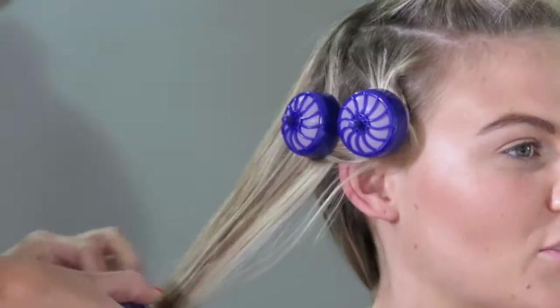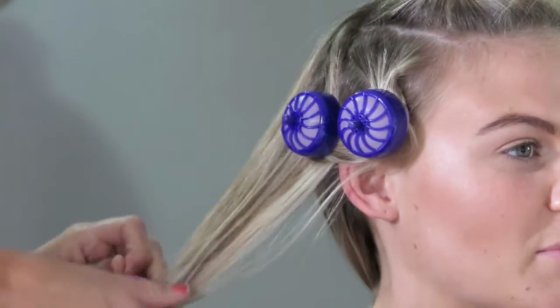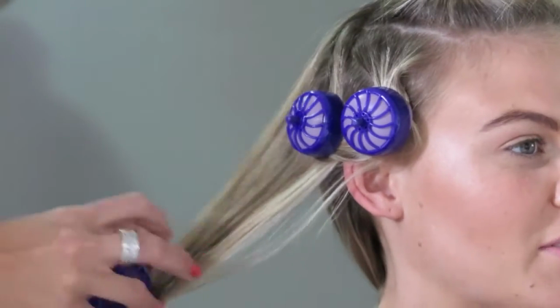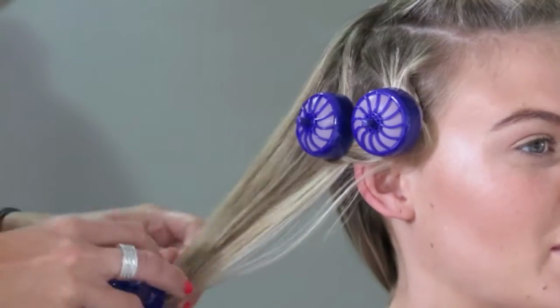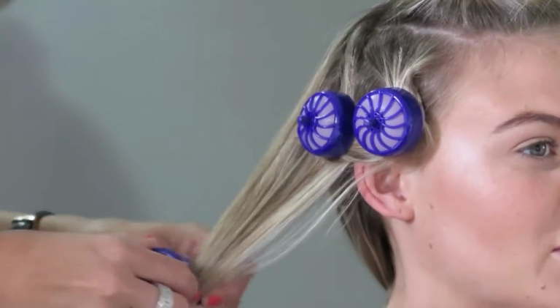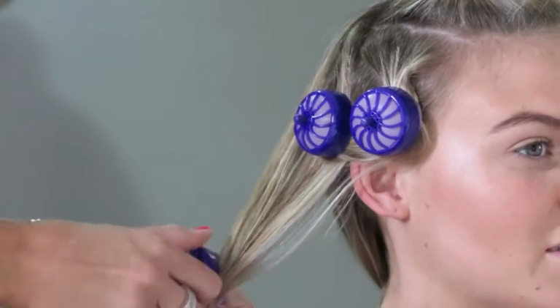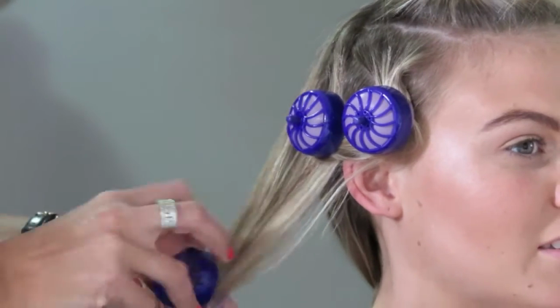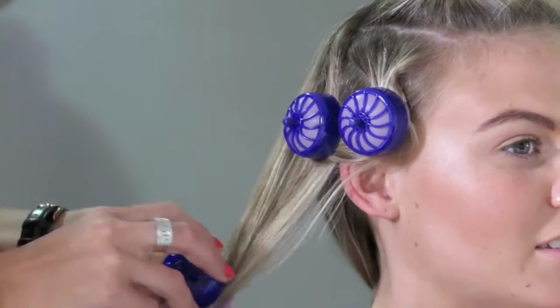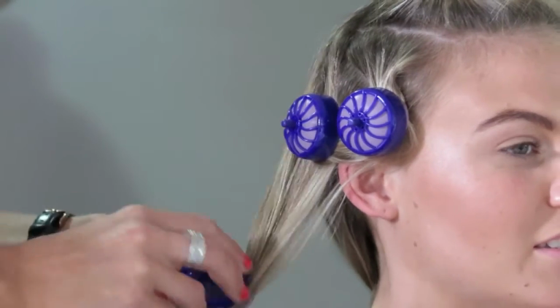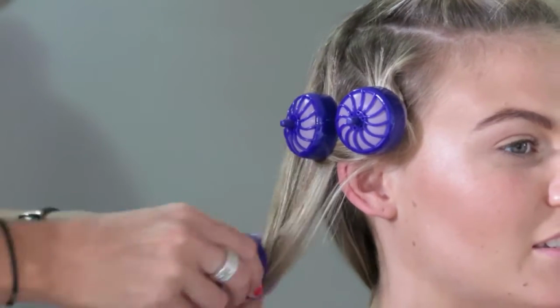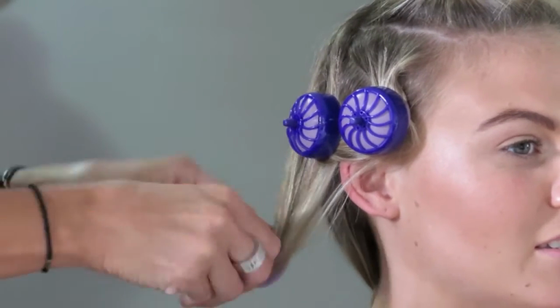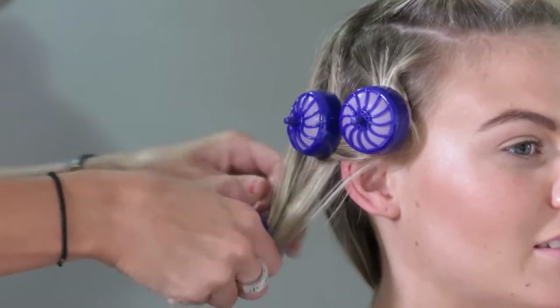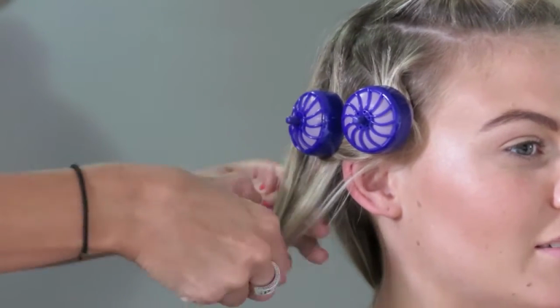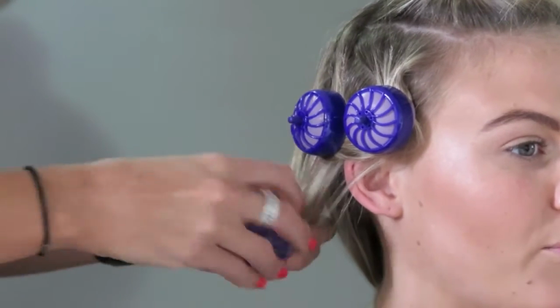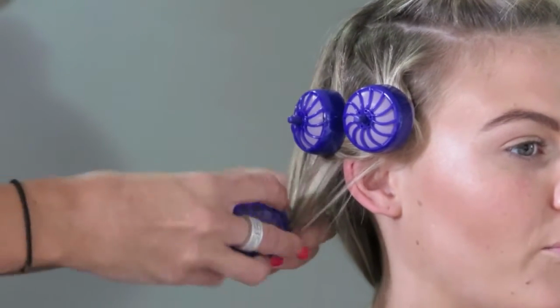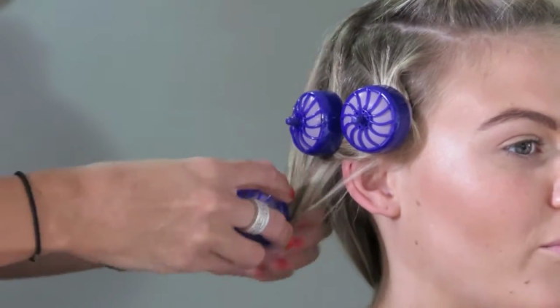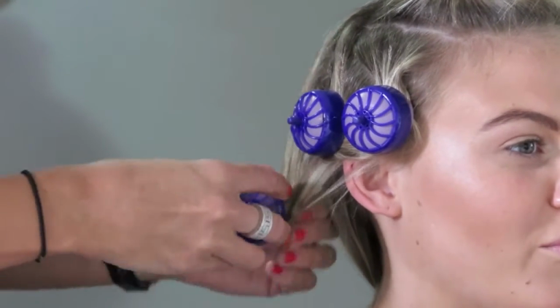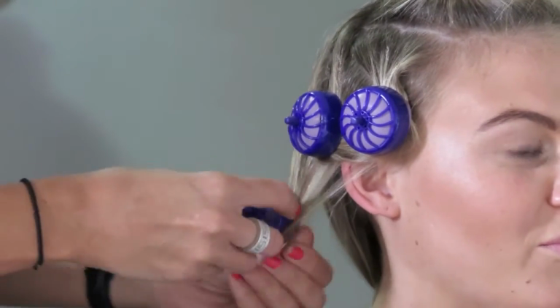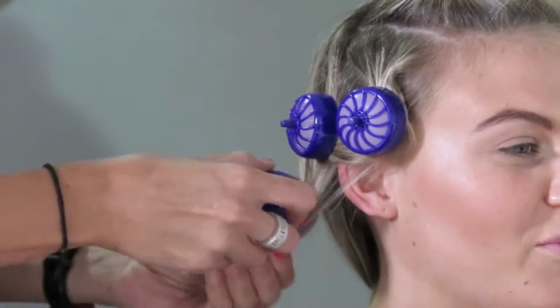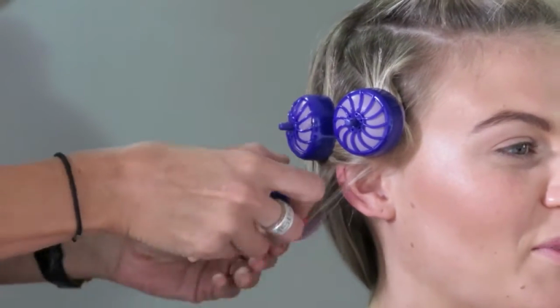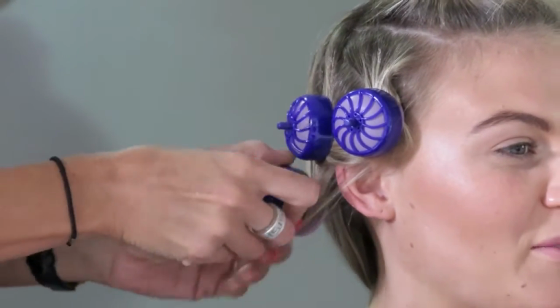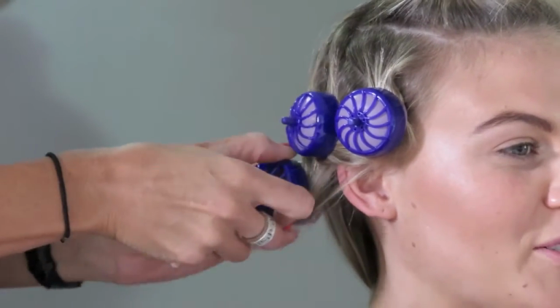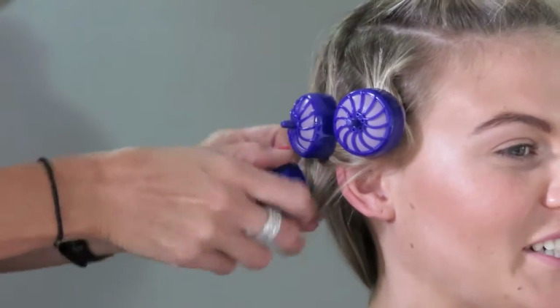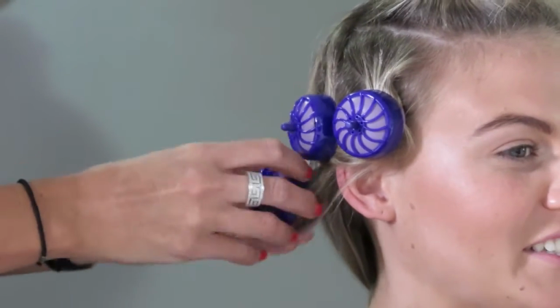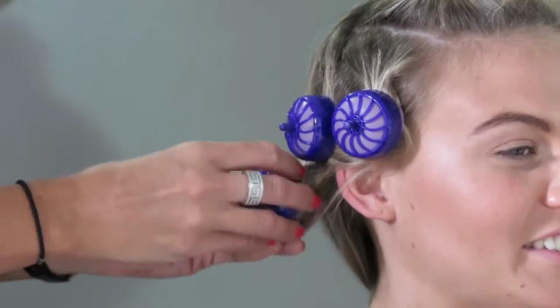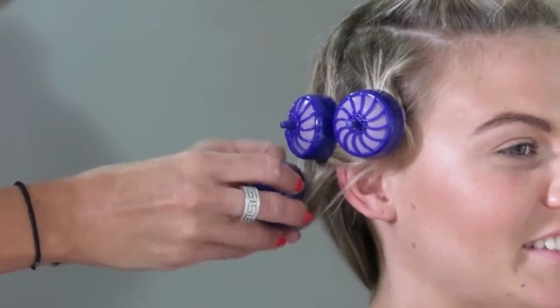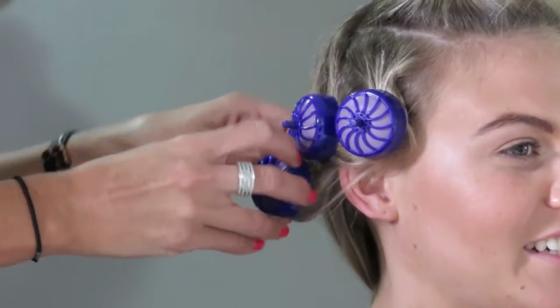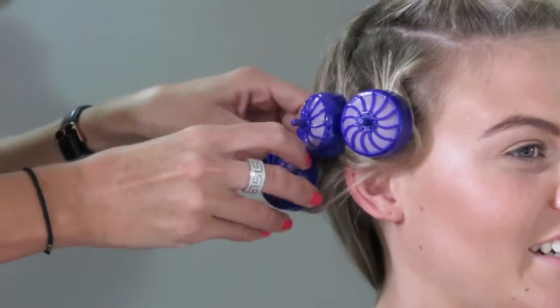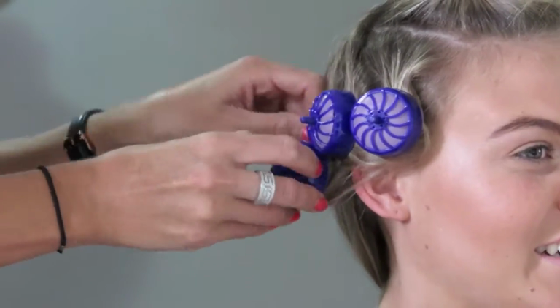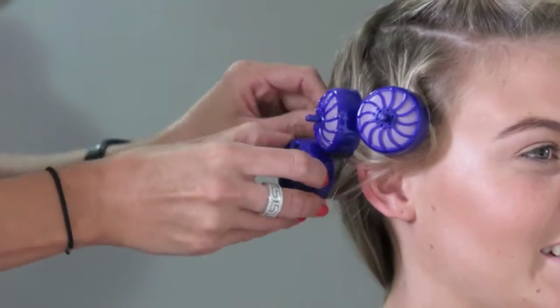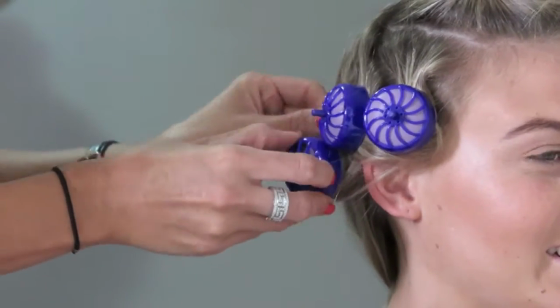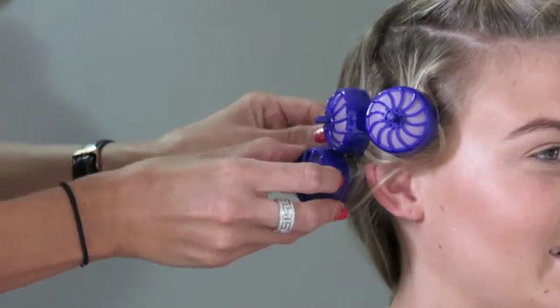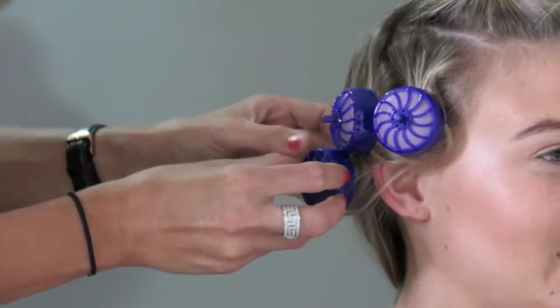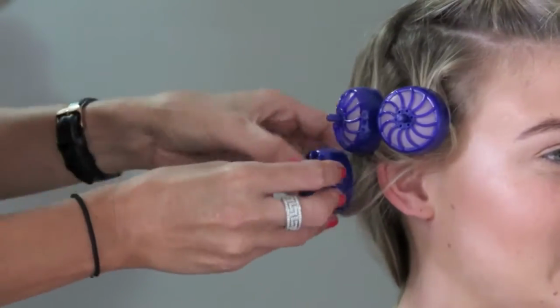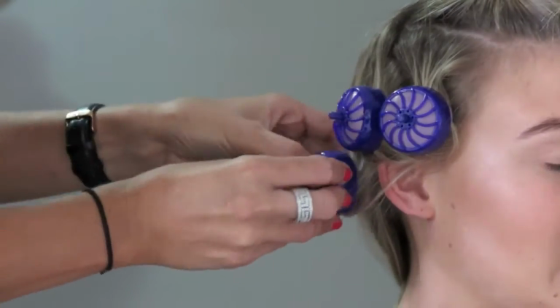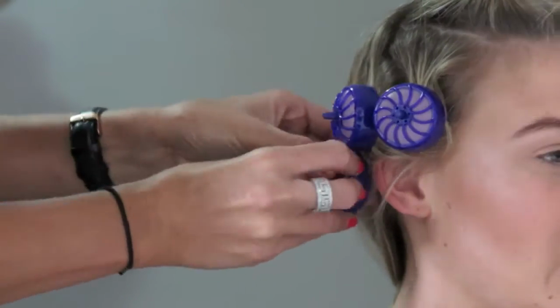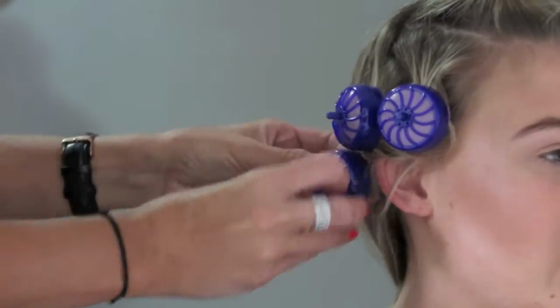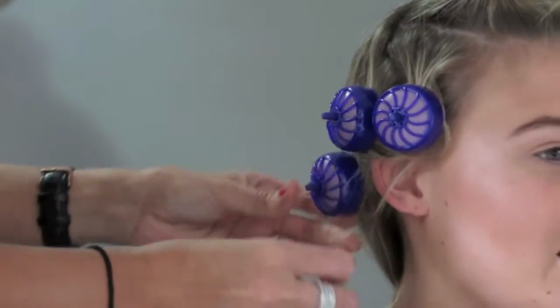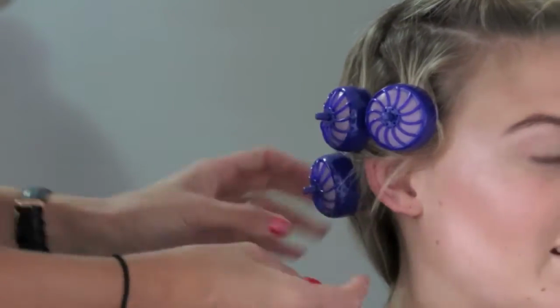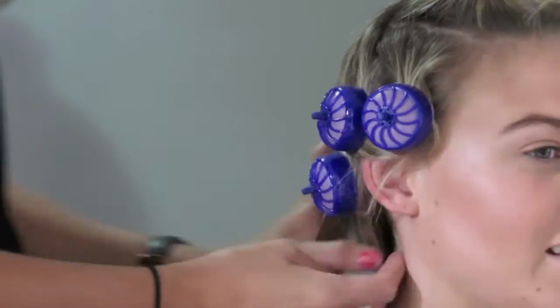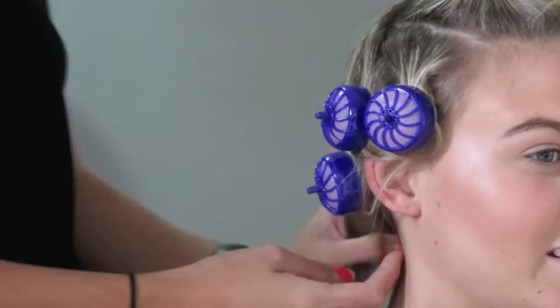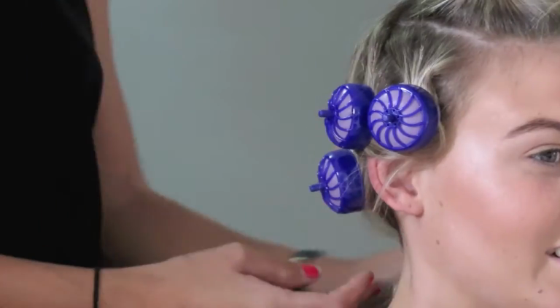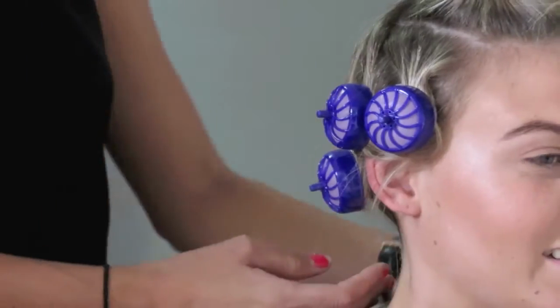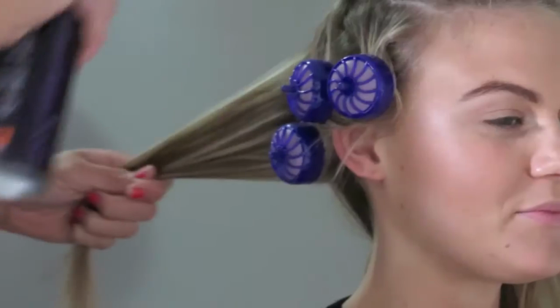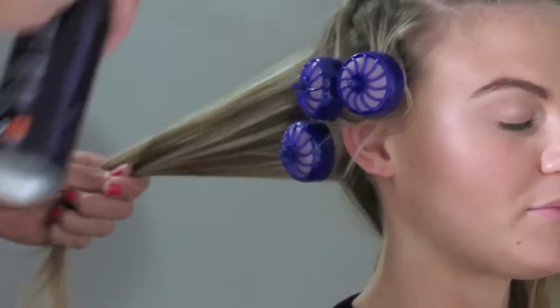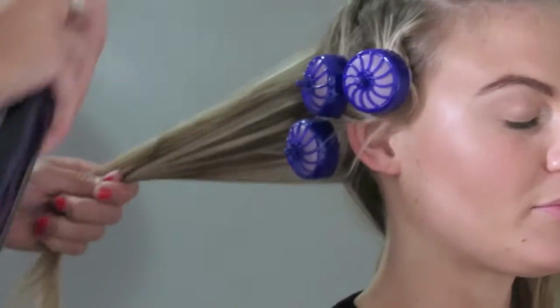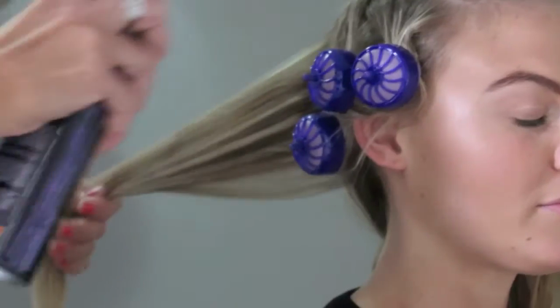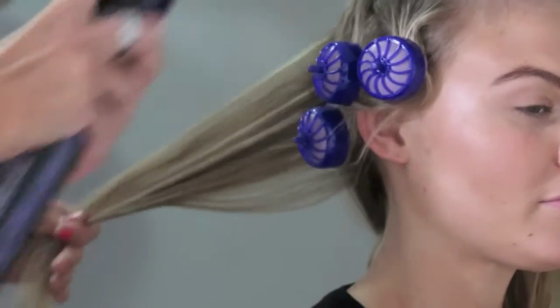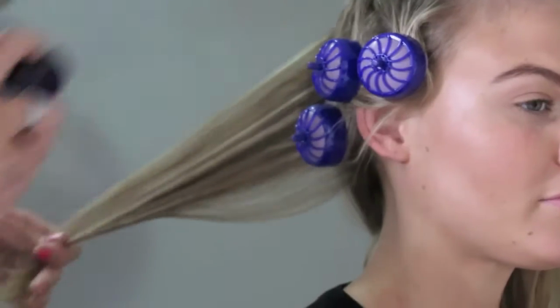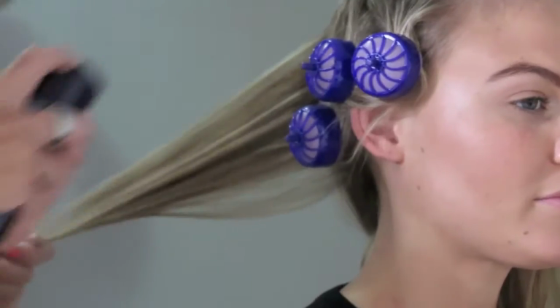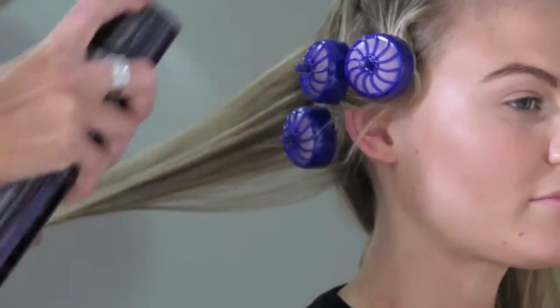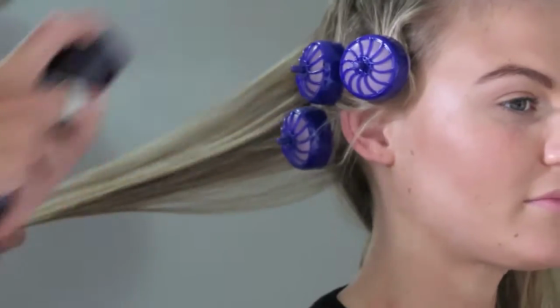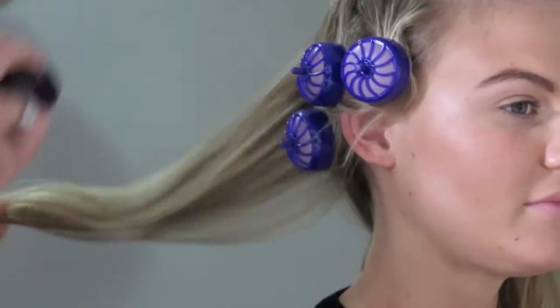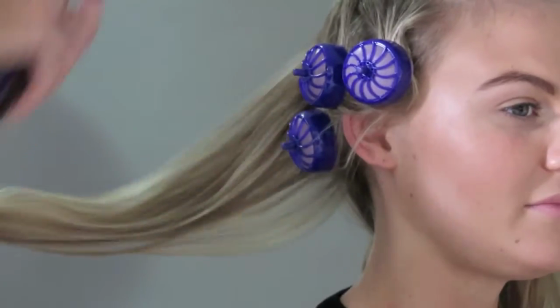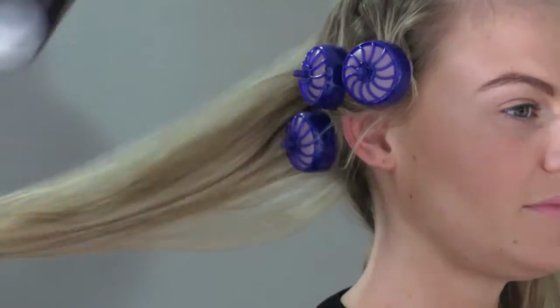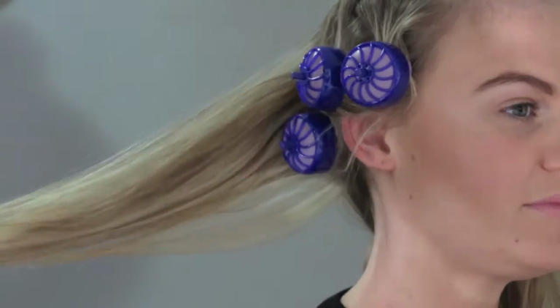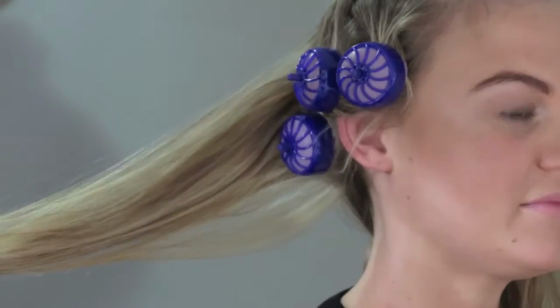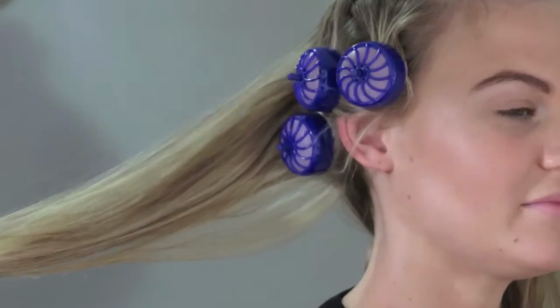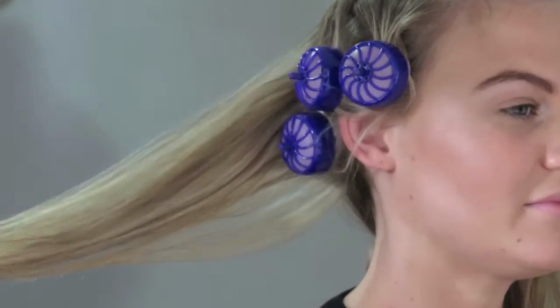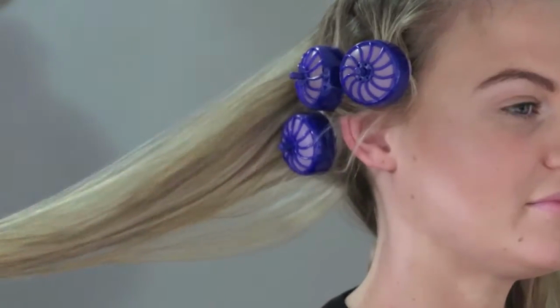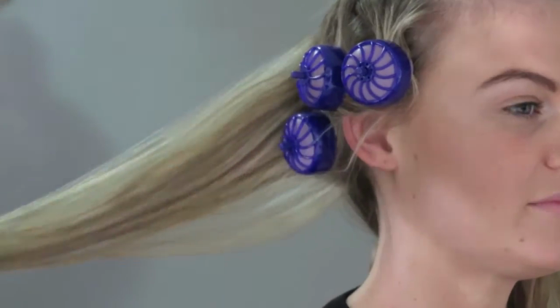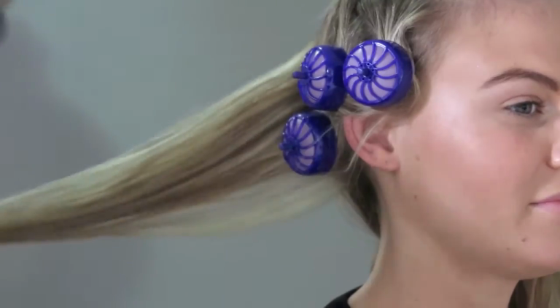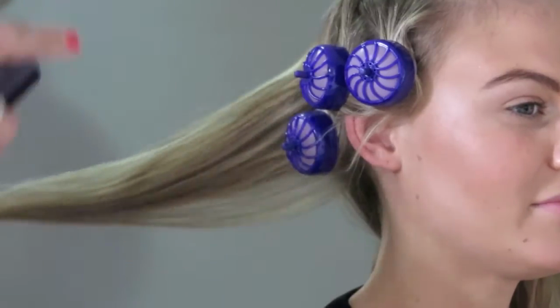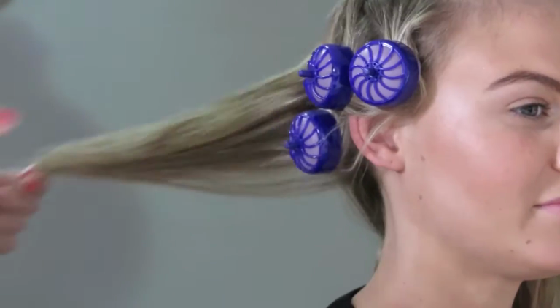I do recommend spraying each section generously with hairspray before you roll it up into the roller. This will just make sure the curls will really hold.